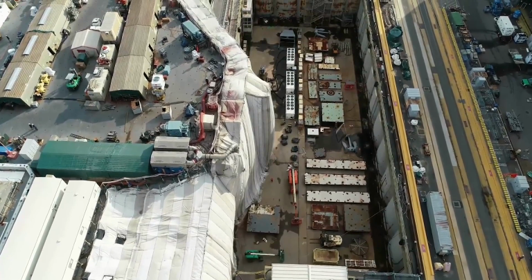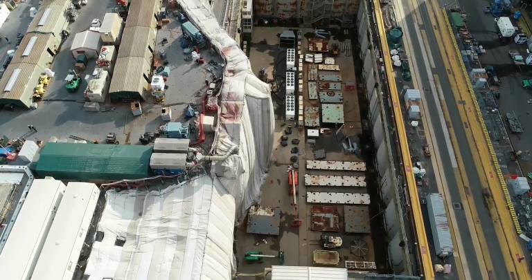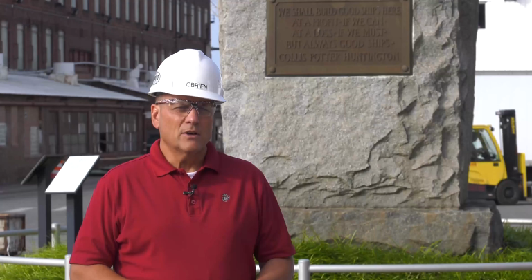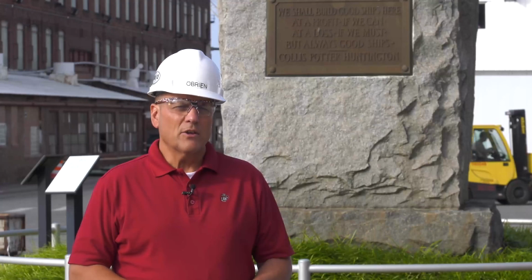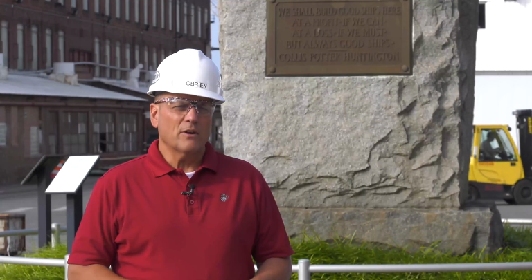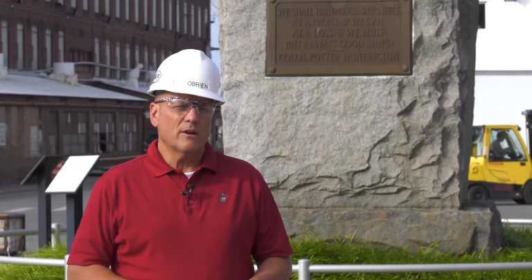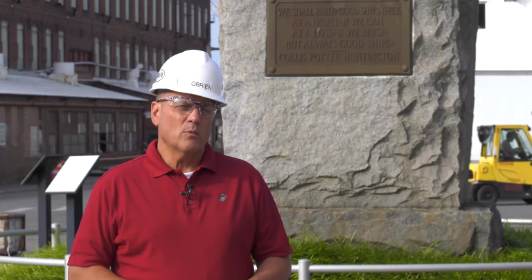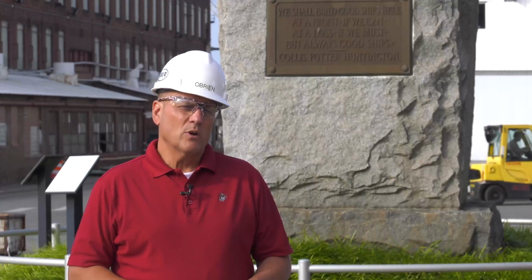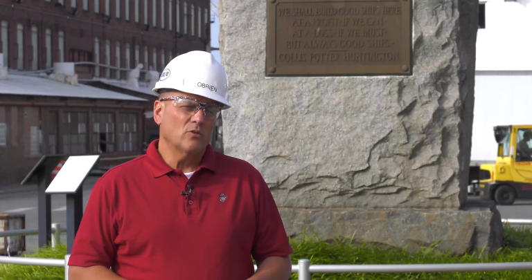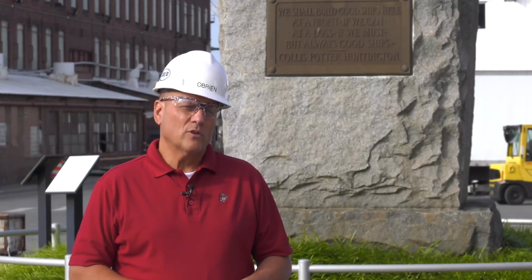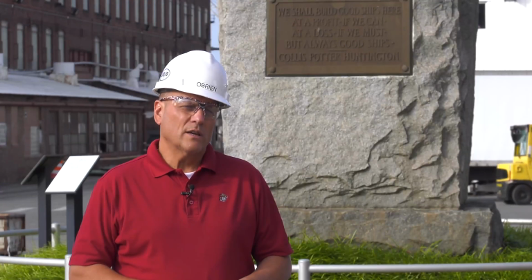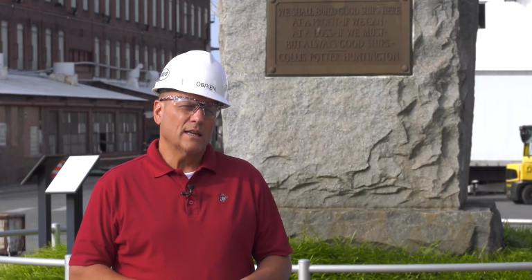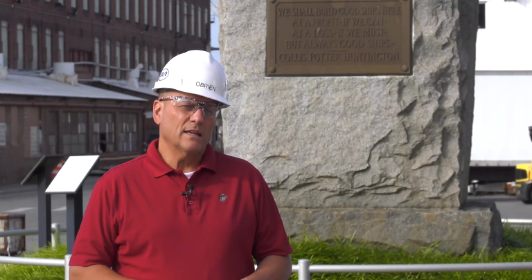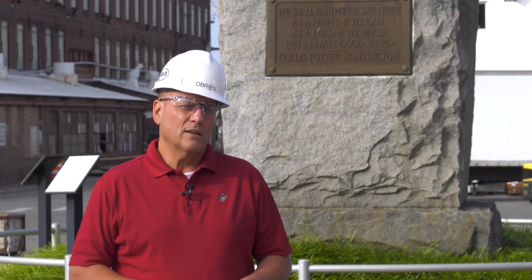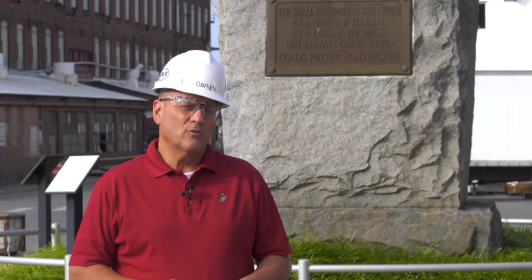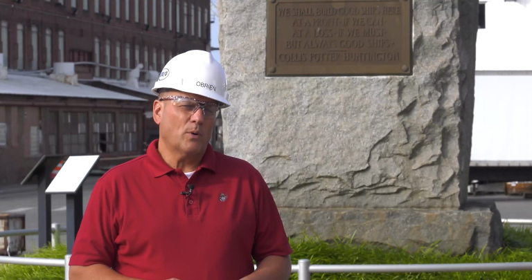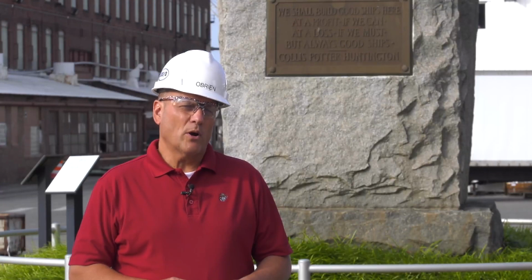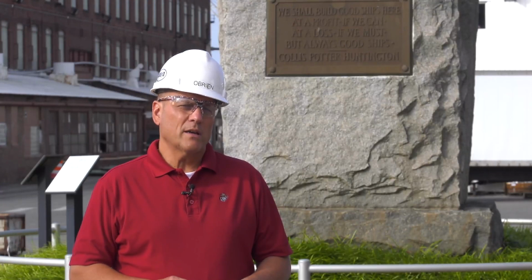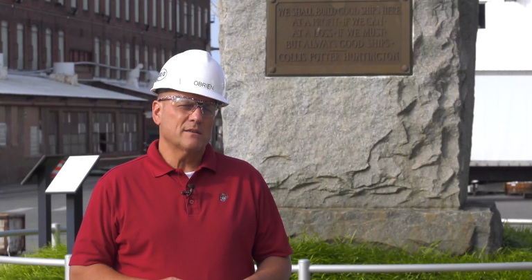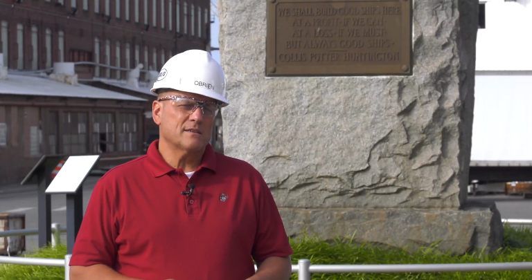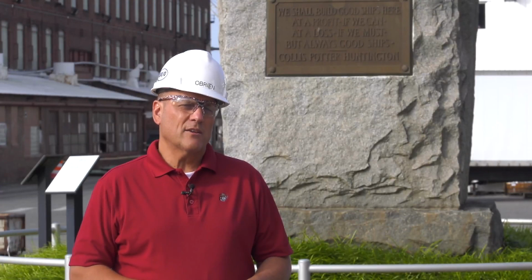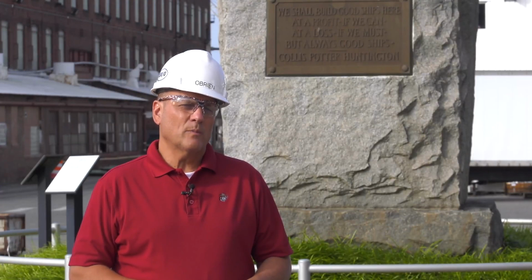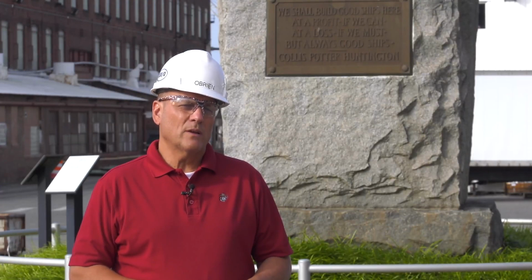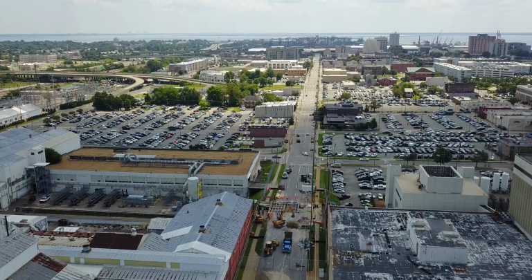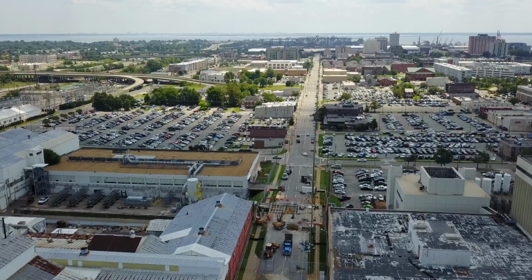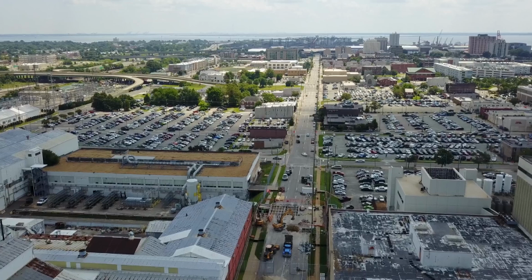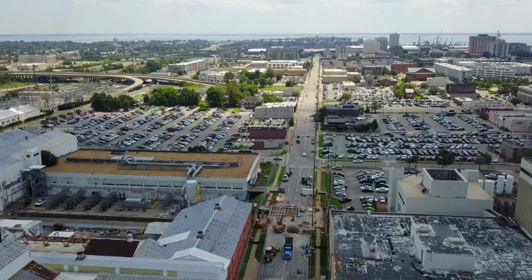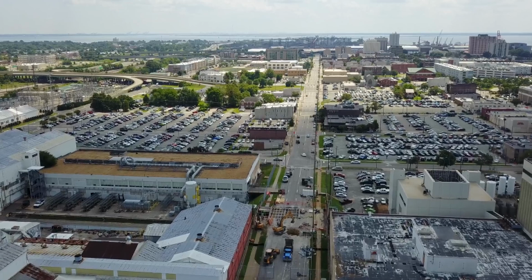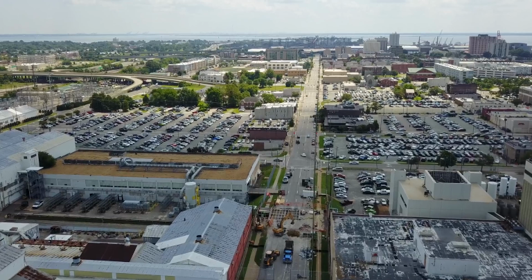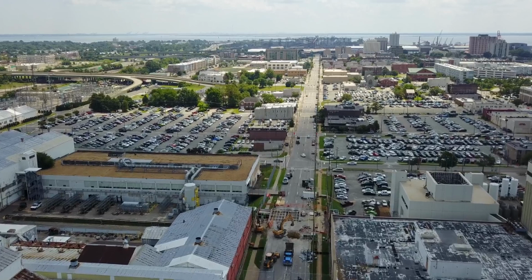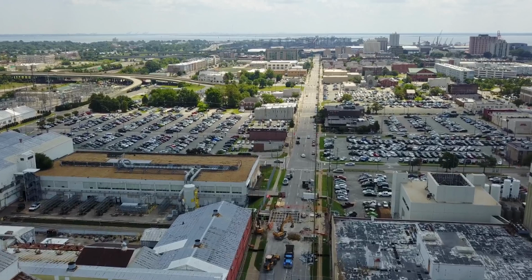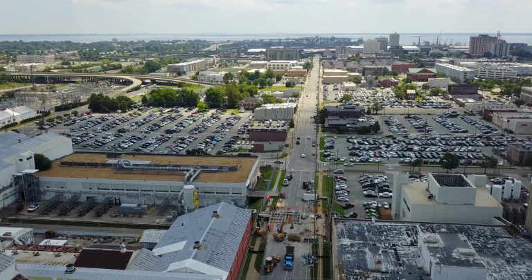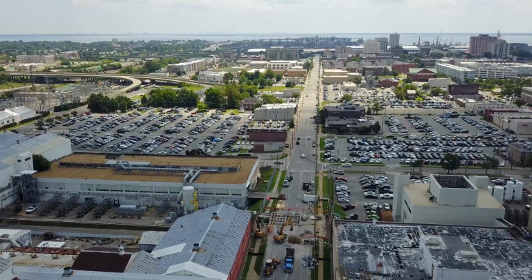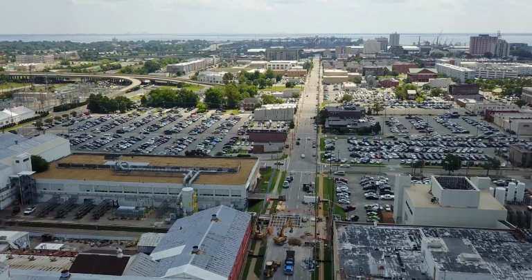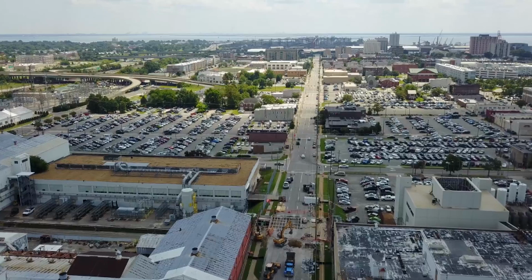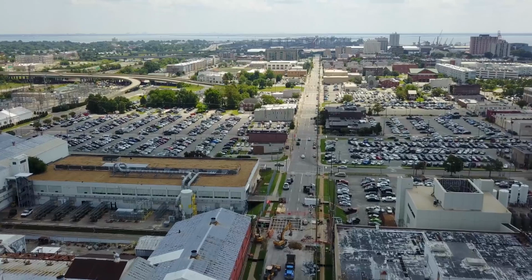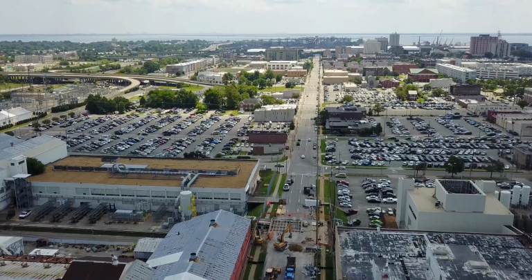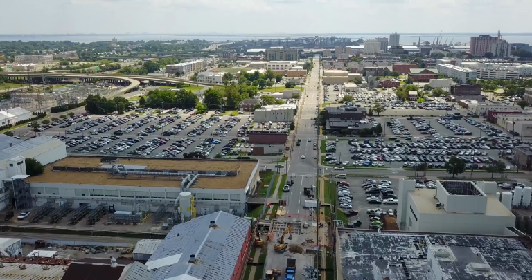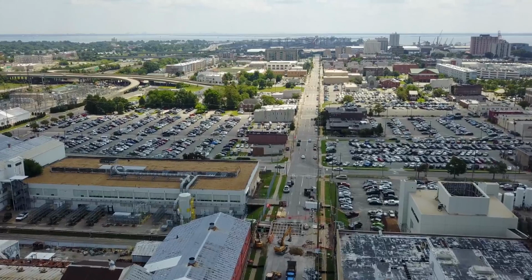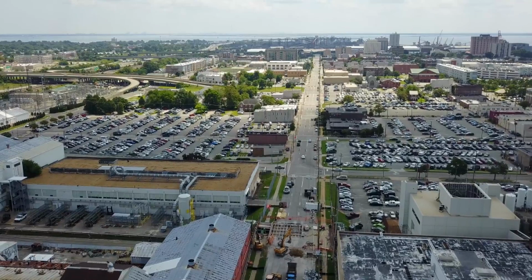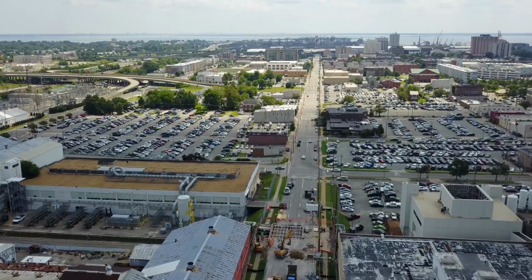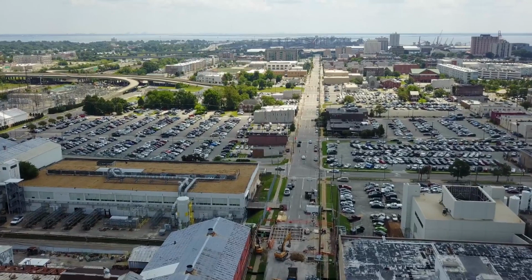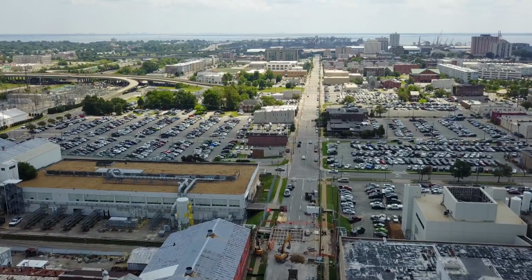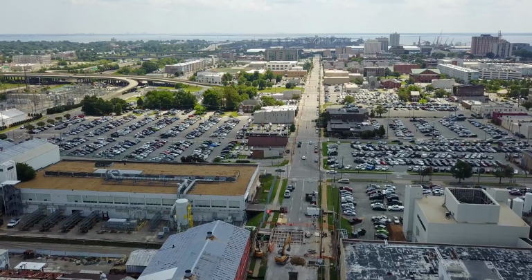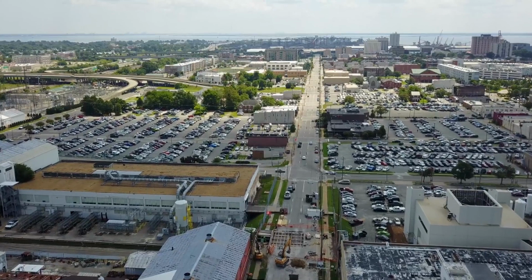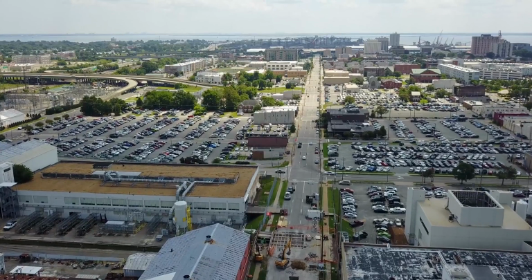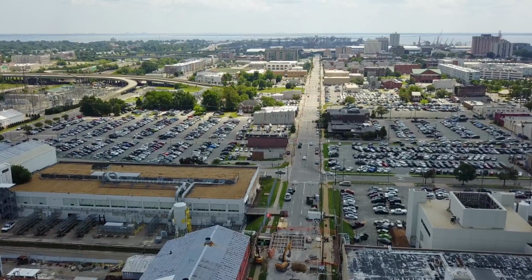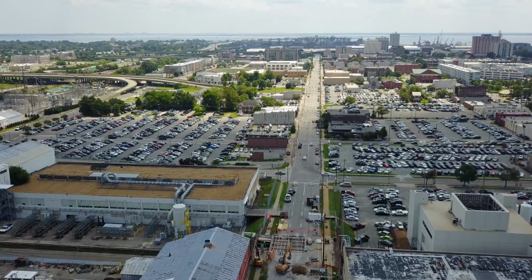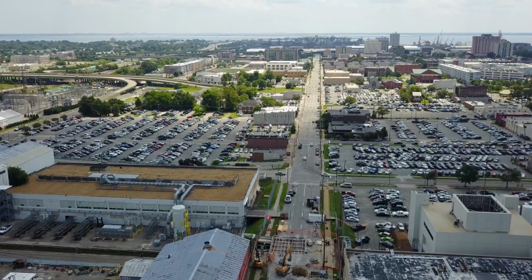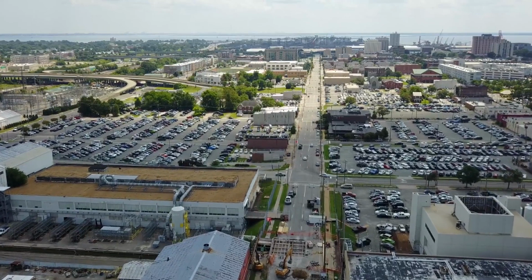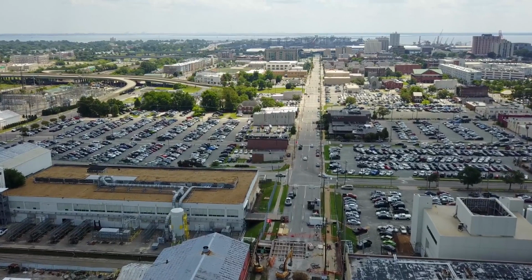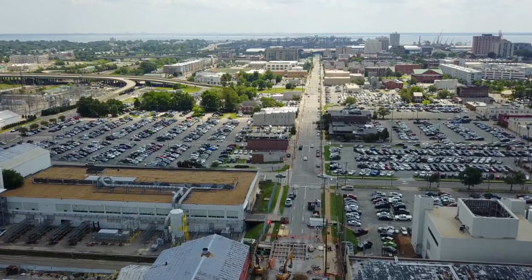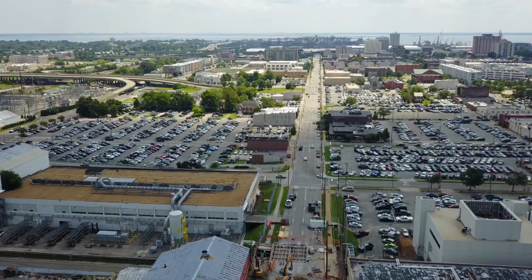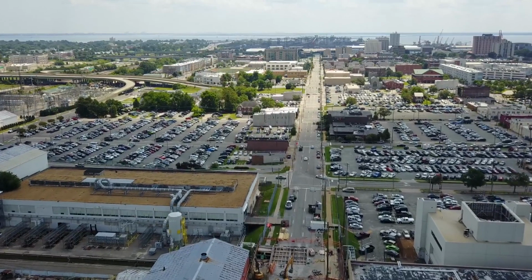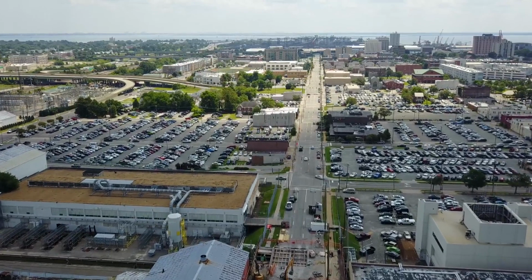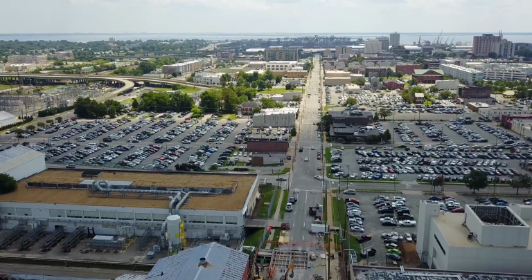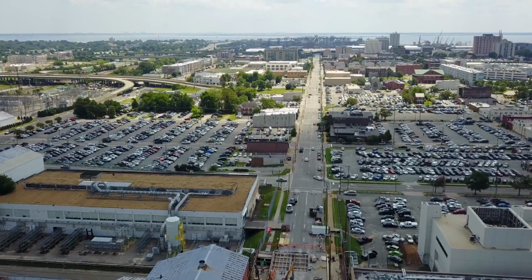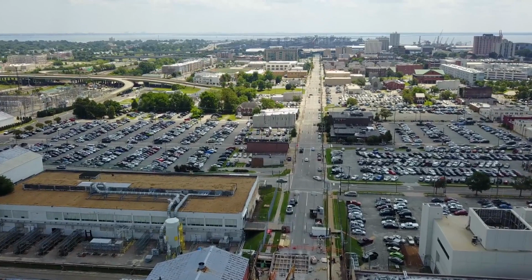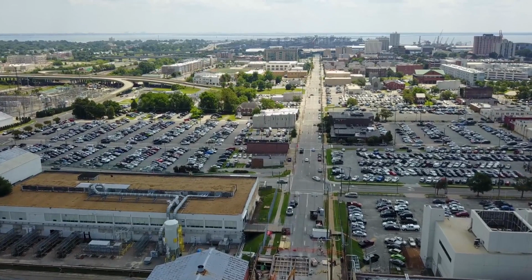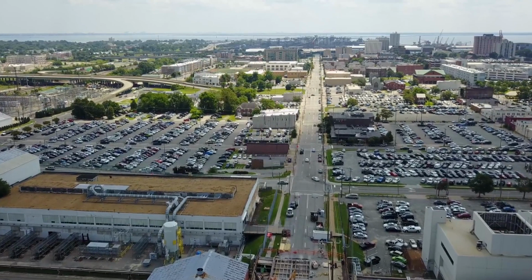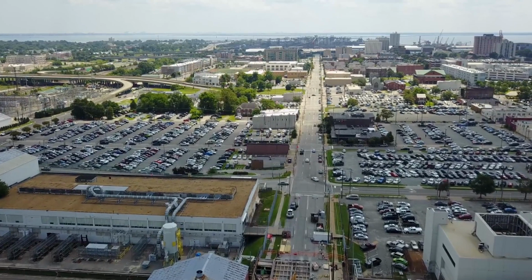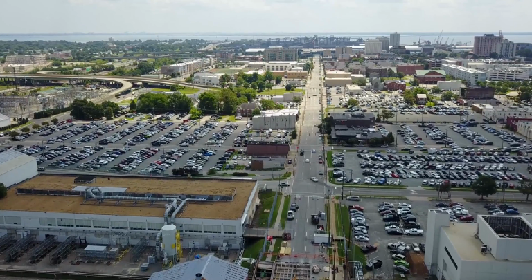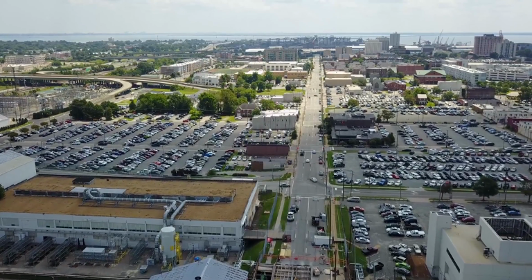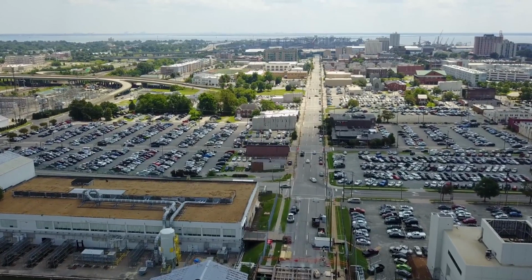Another area we're using it in is parking assessments. We're looking at parking across the shipyard, looking at our utilization rates.